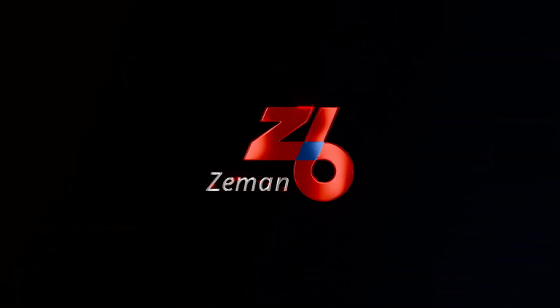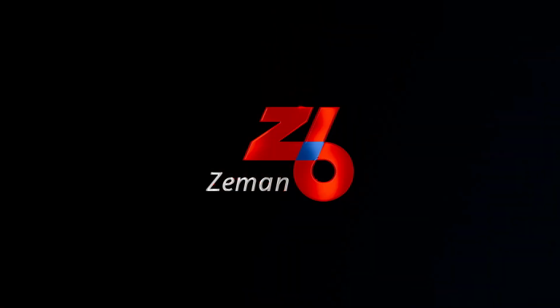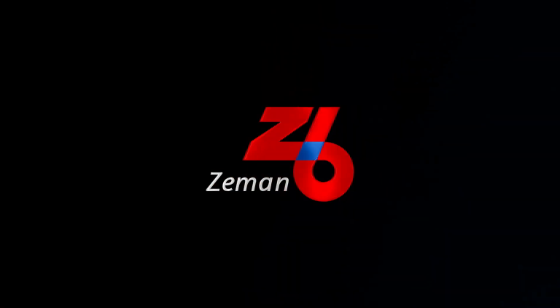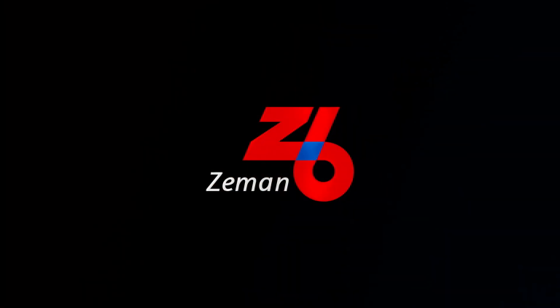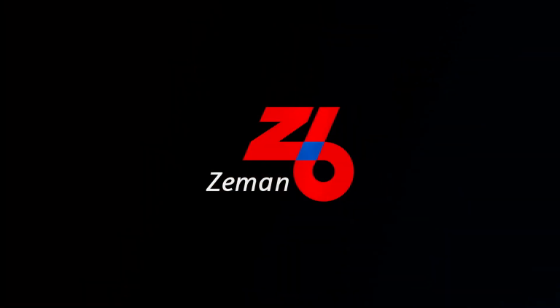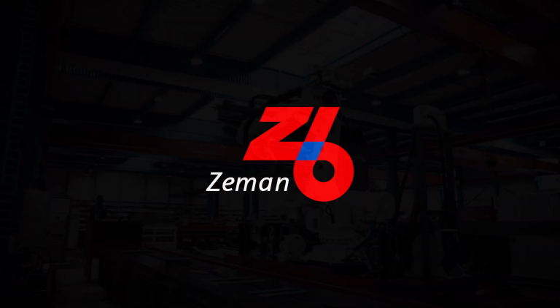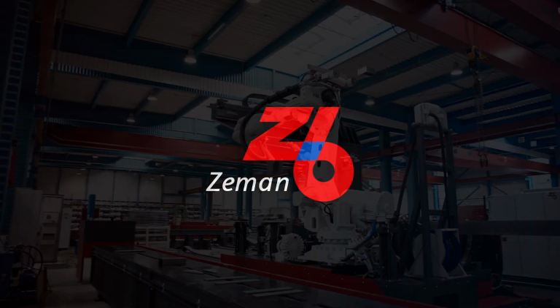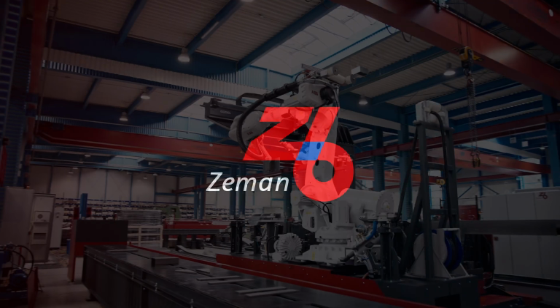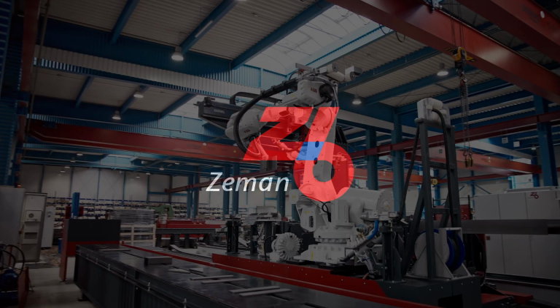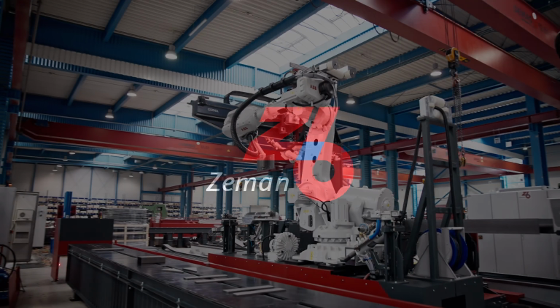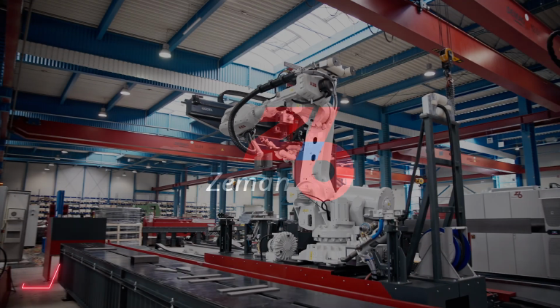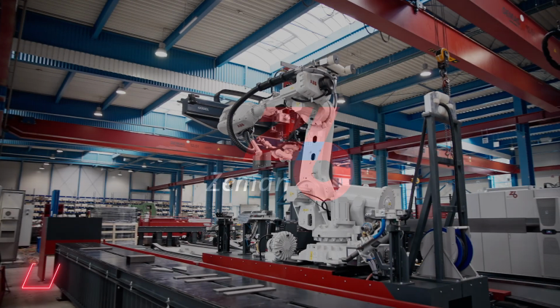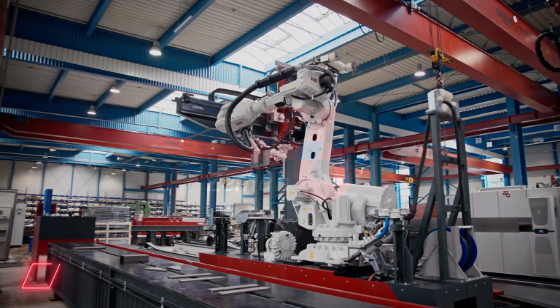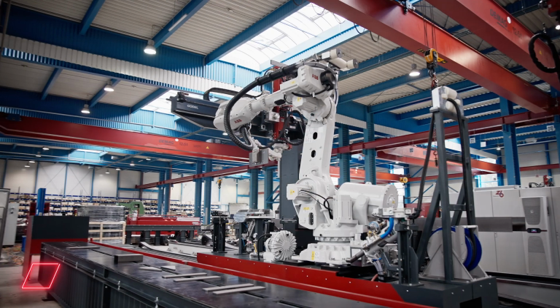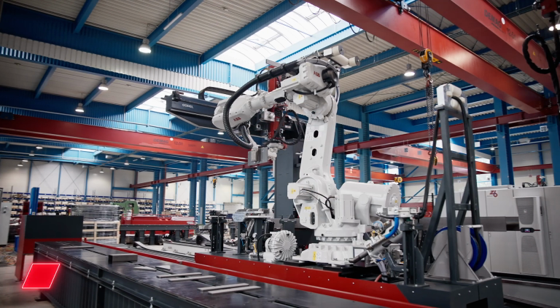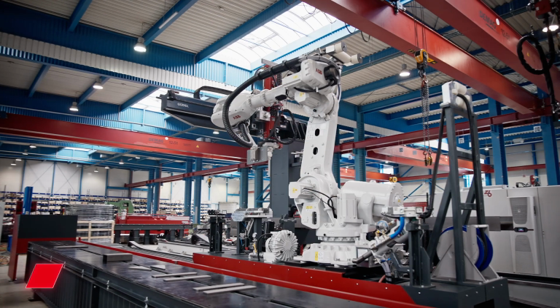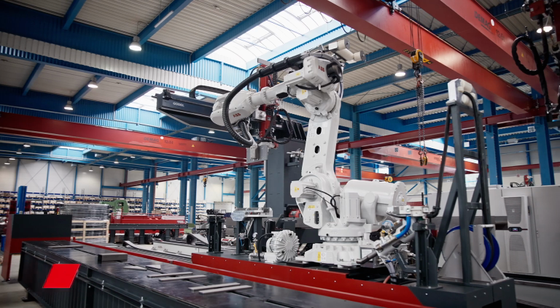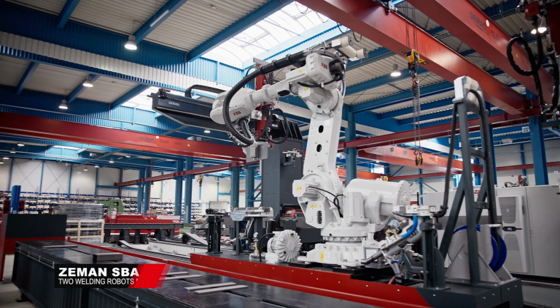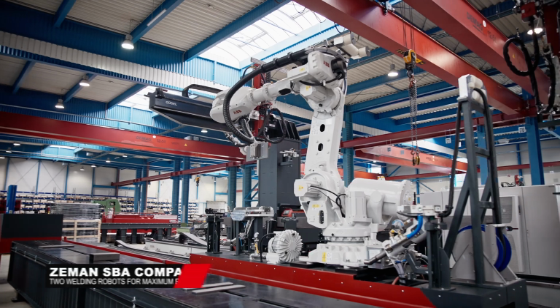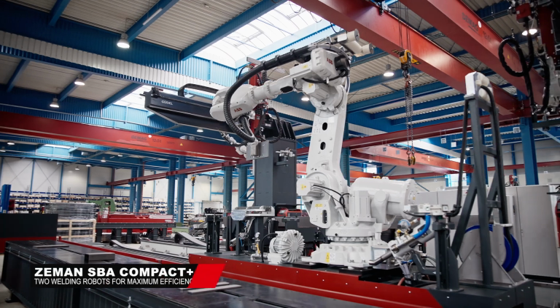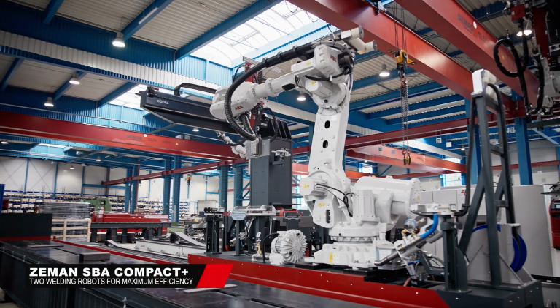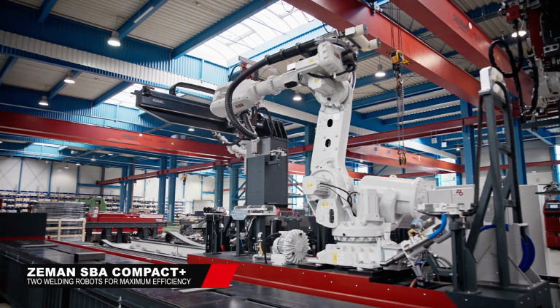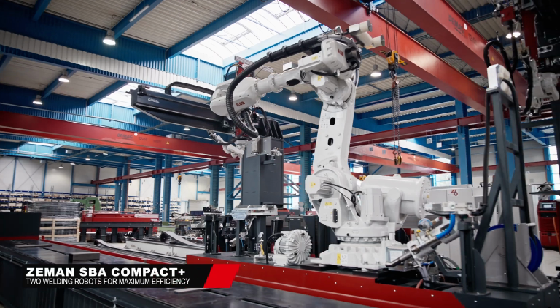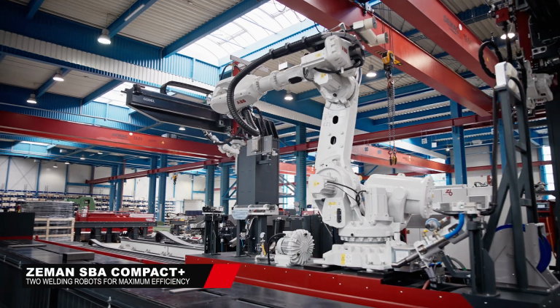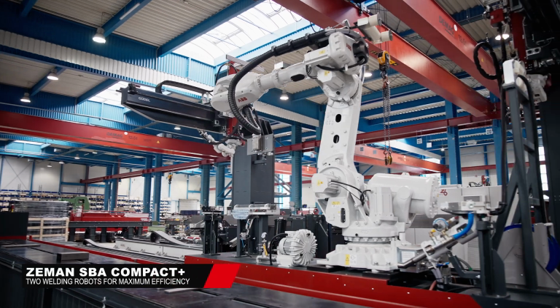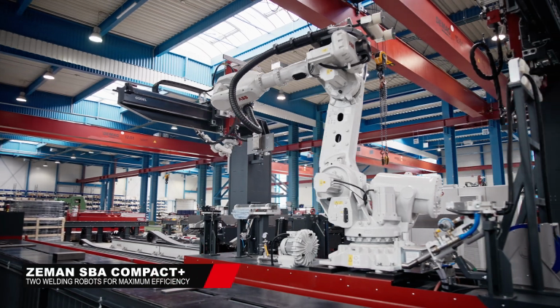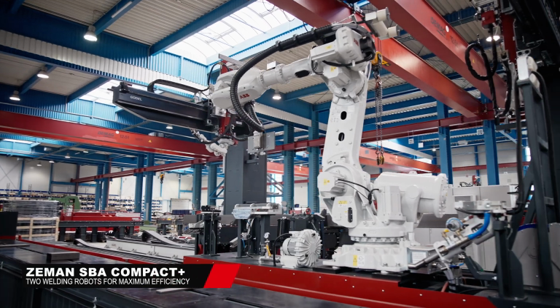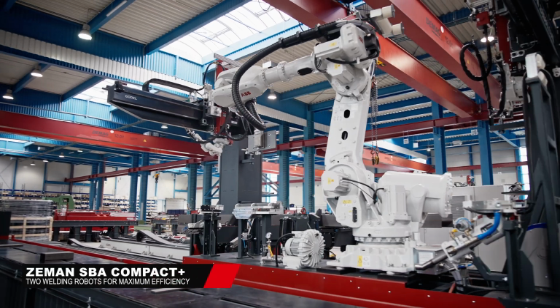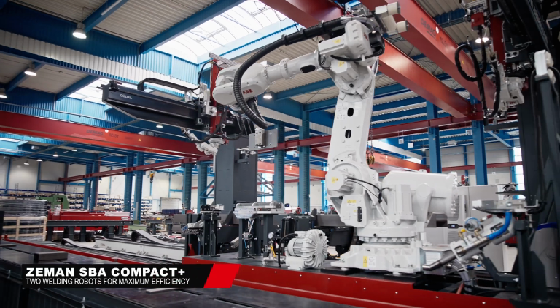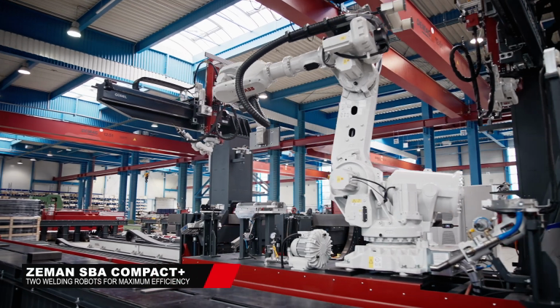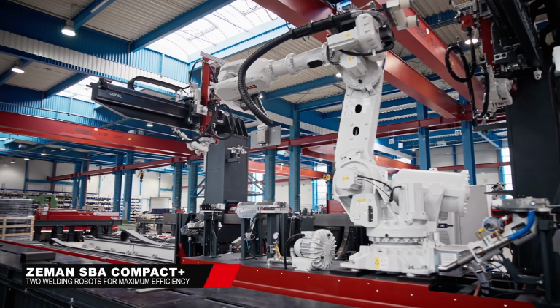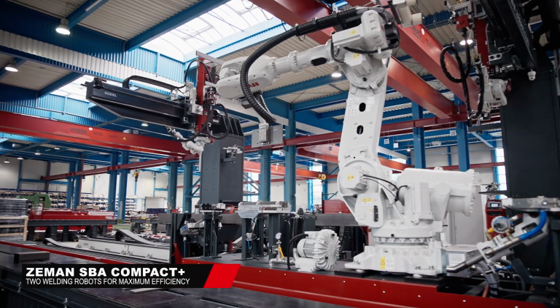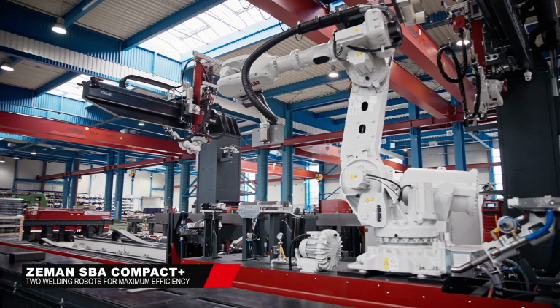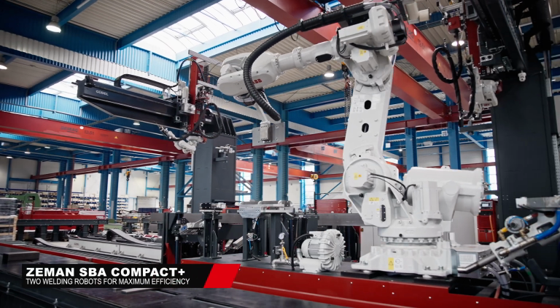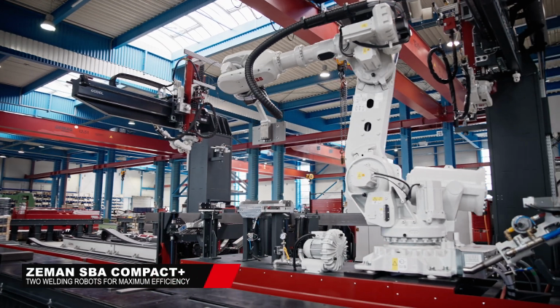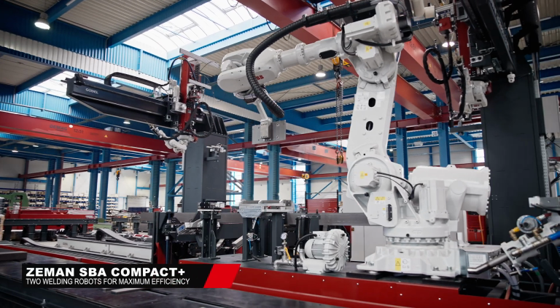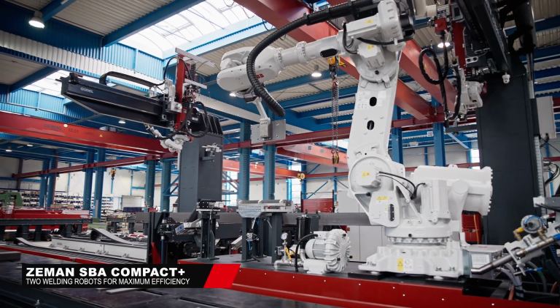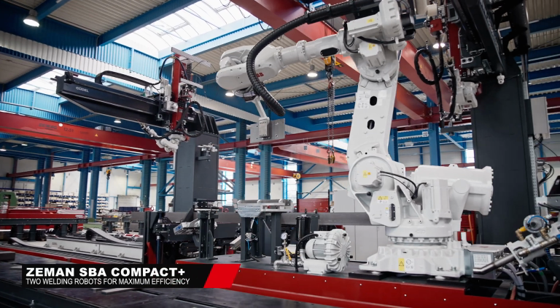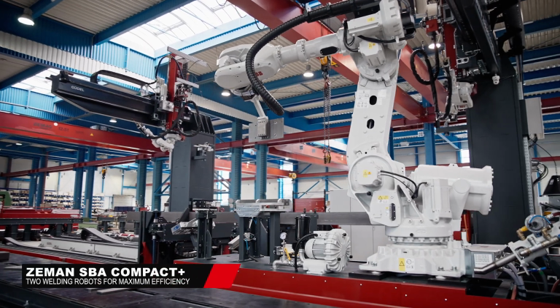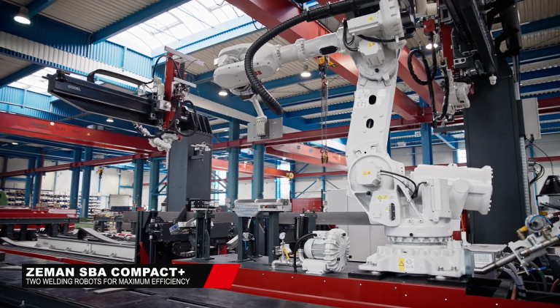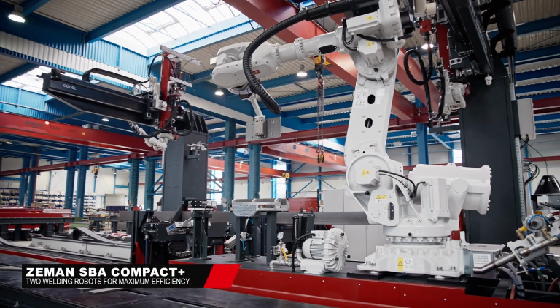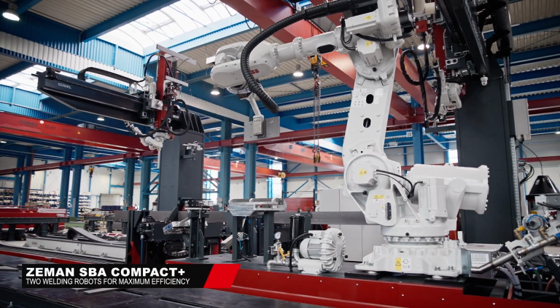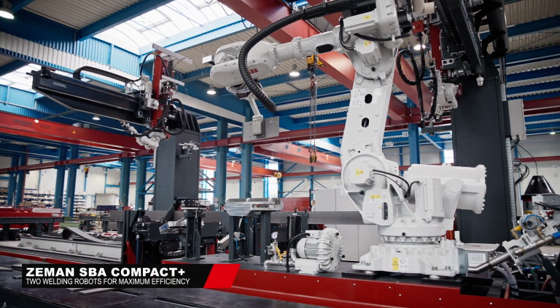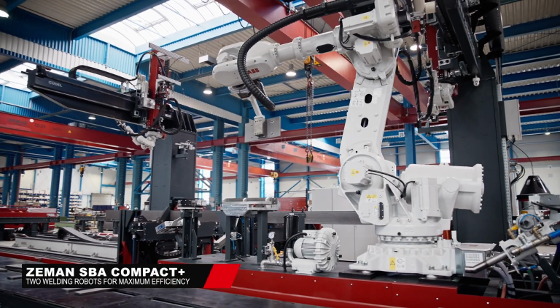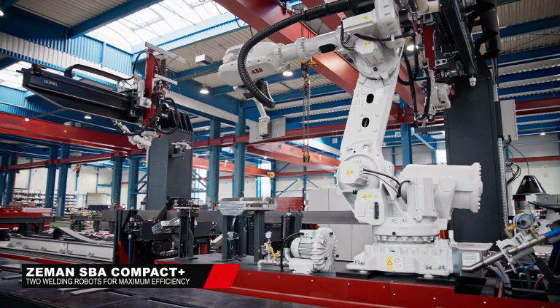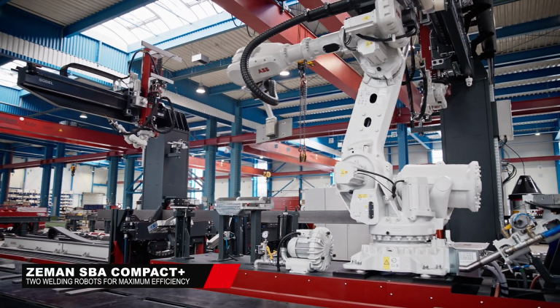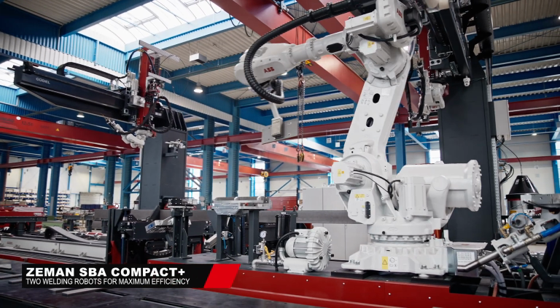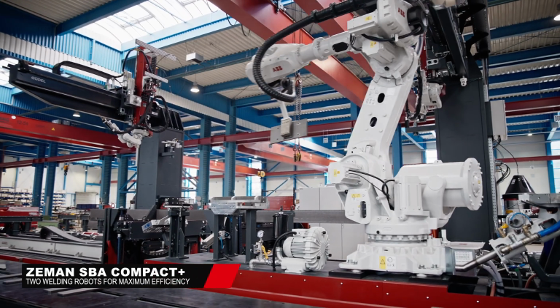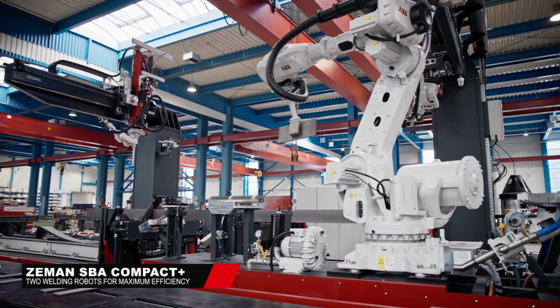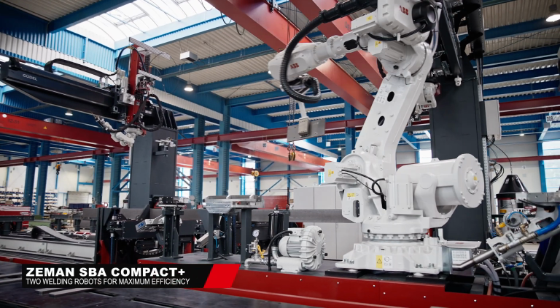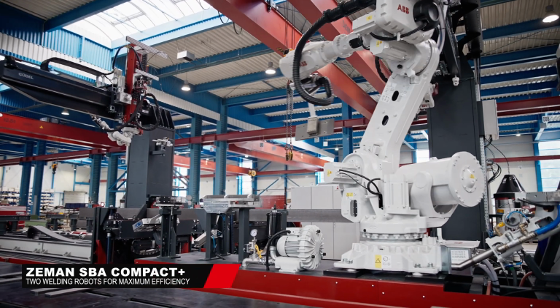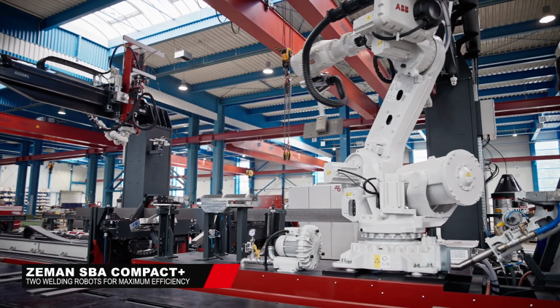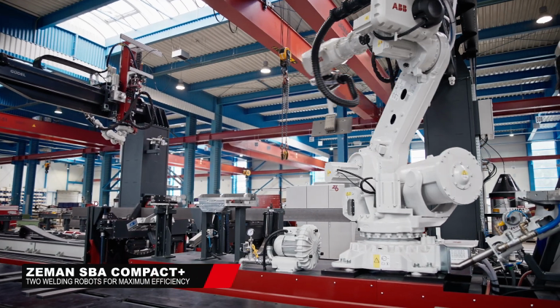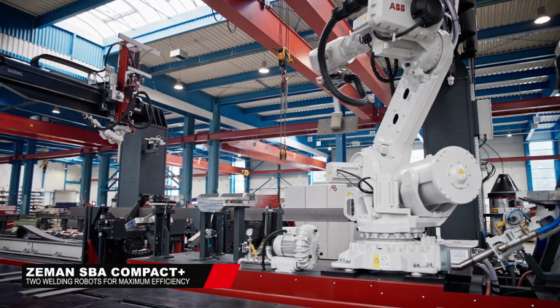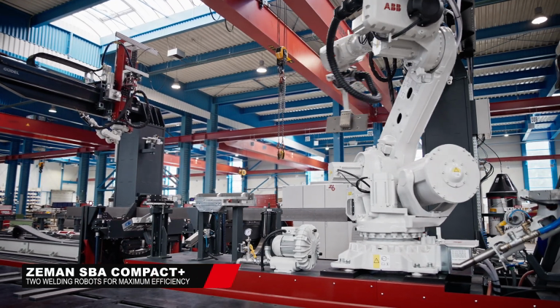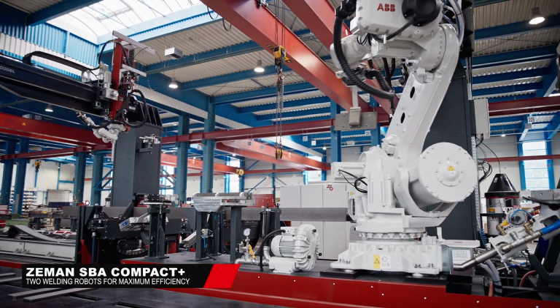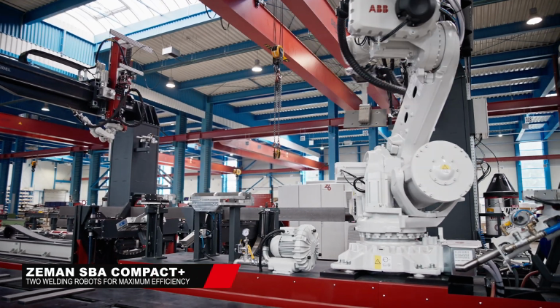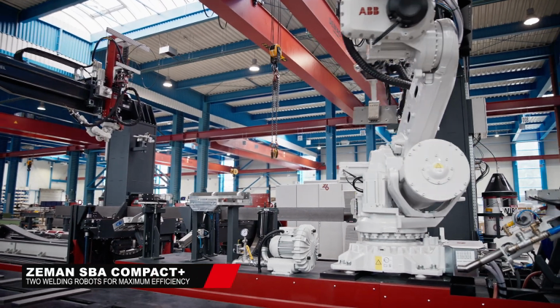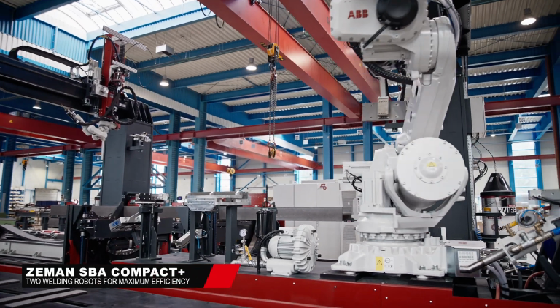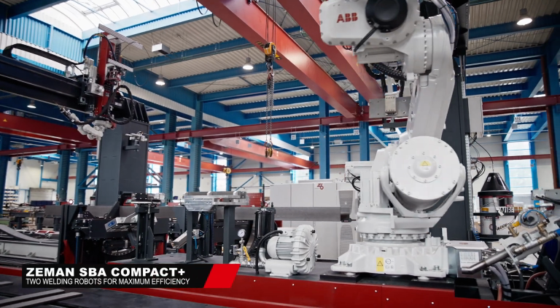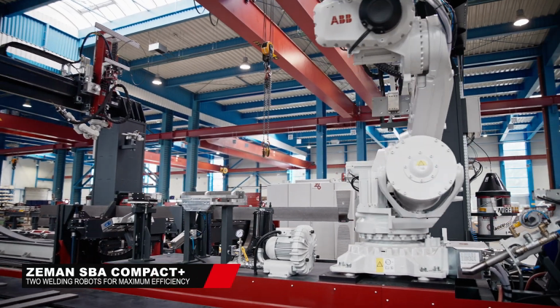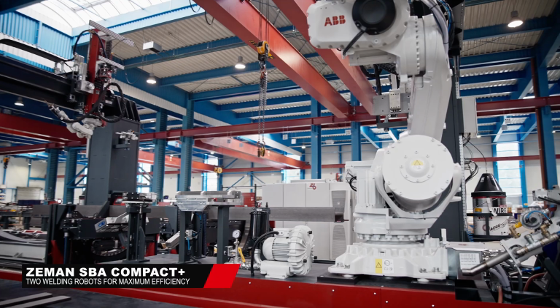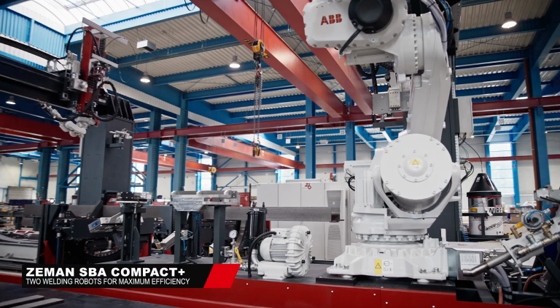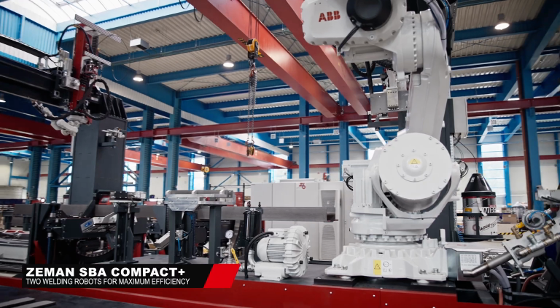Introducing Siemens SBA Compact Plus, equipped with two welding robots to maximize assembly and welding efficiency.